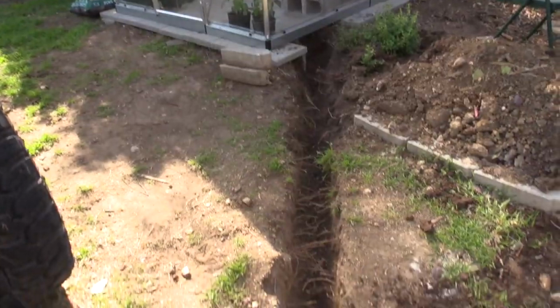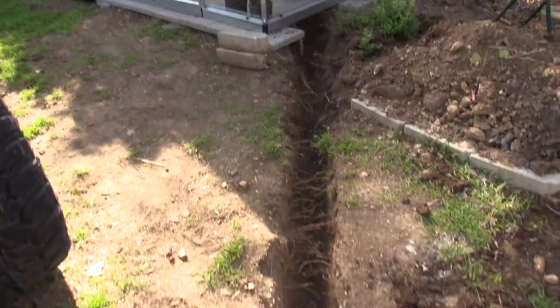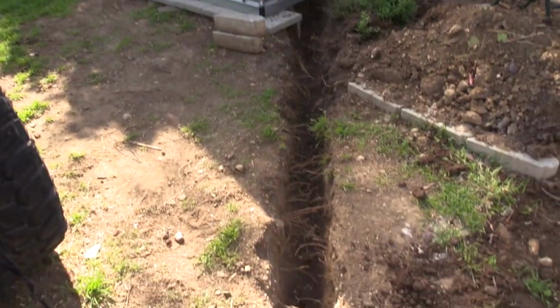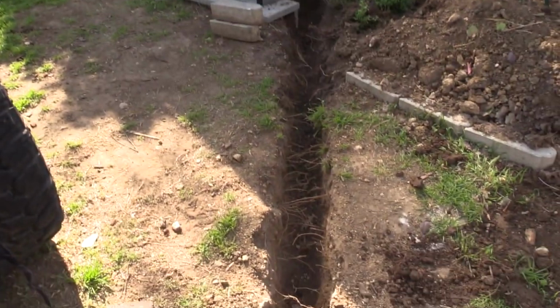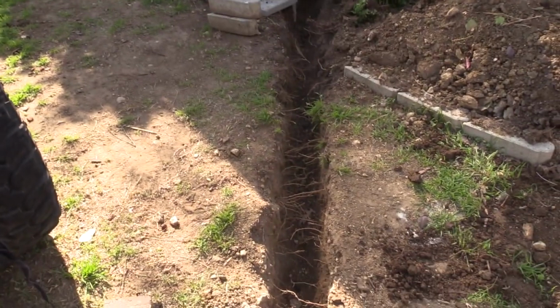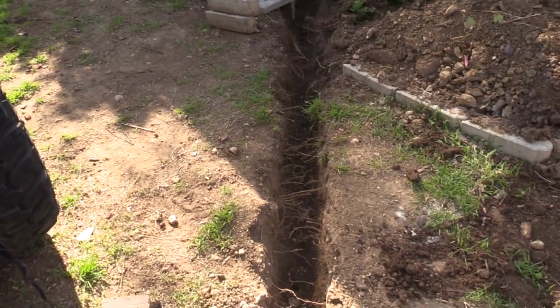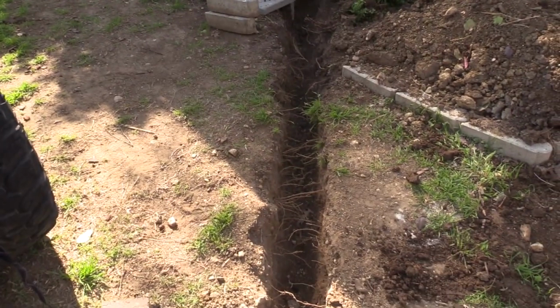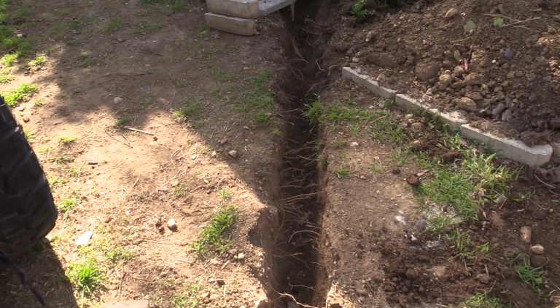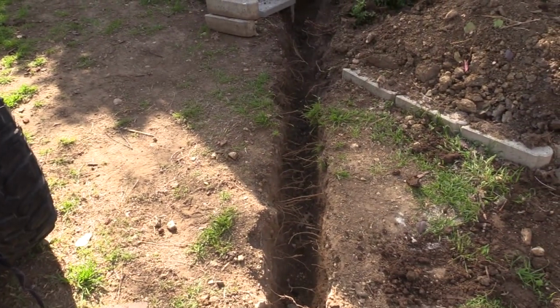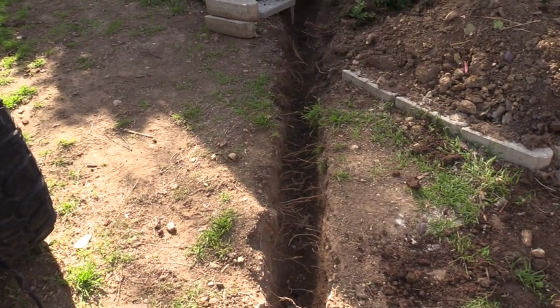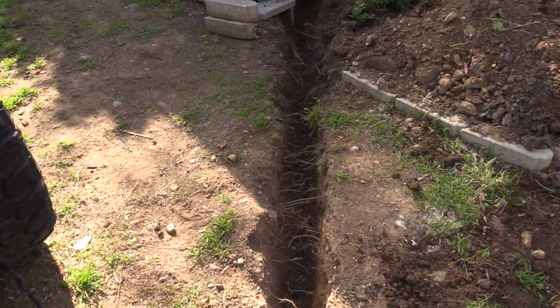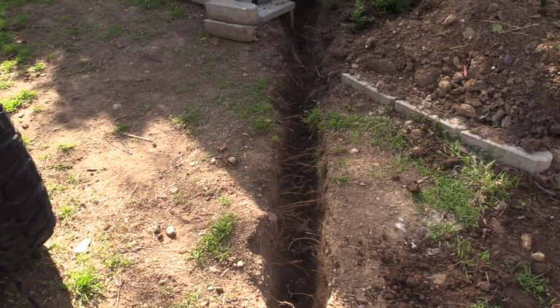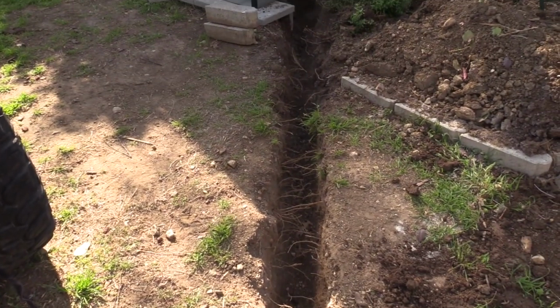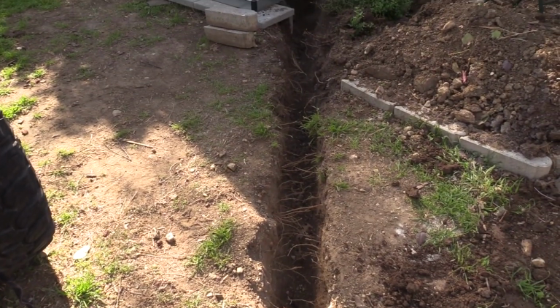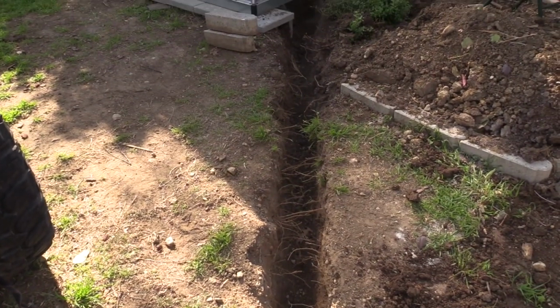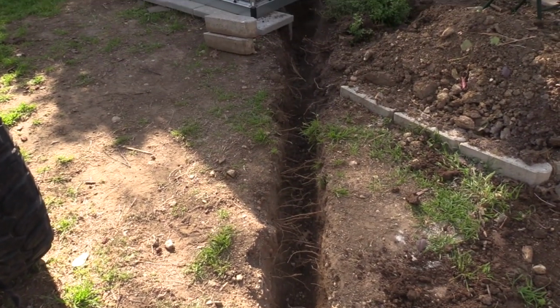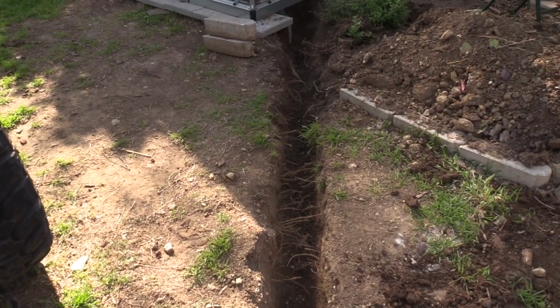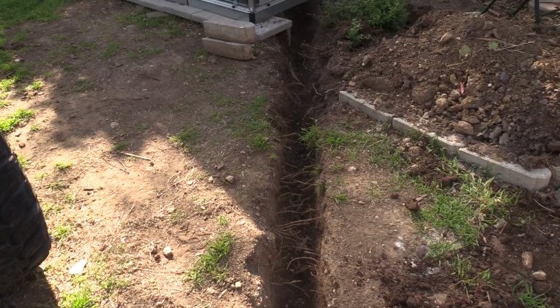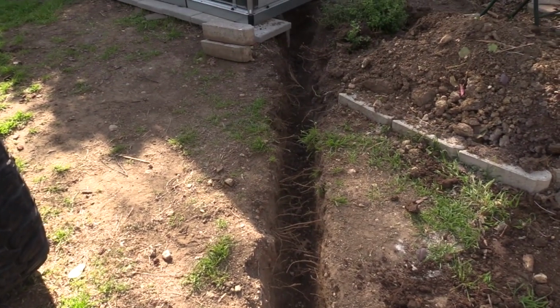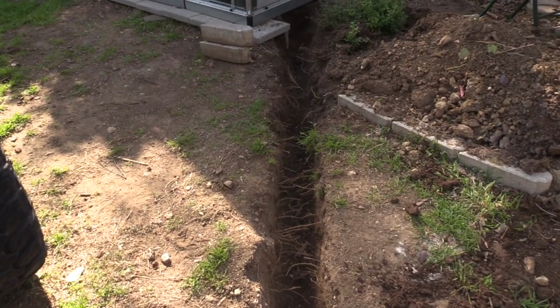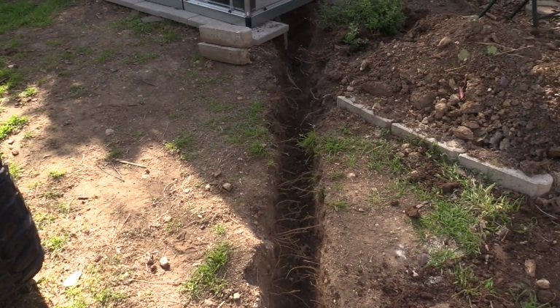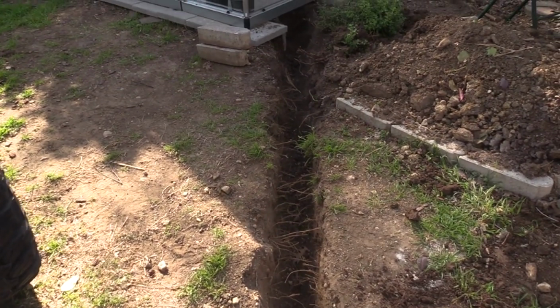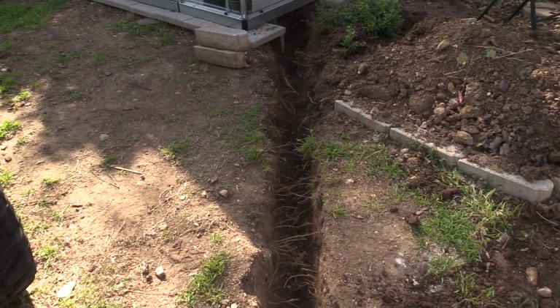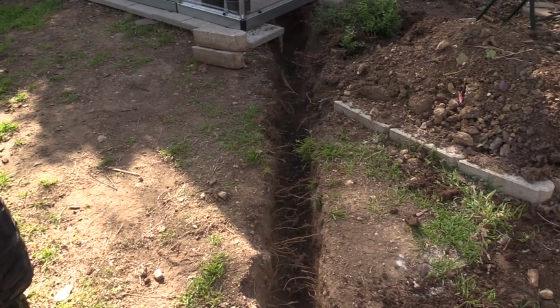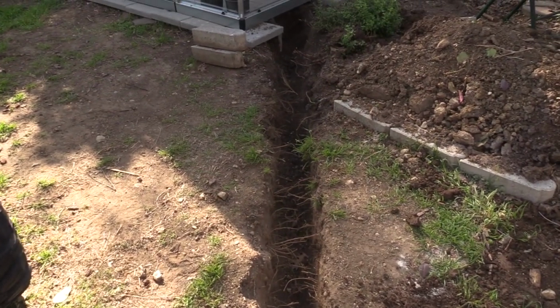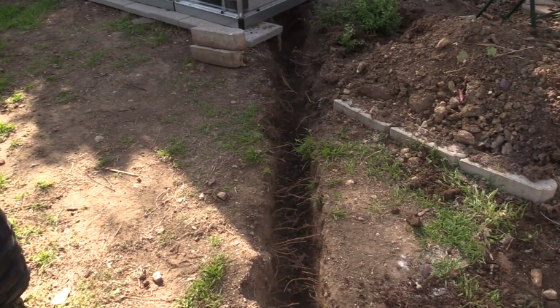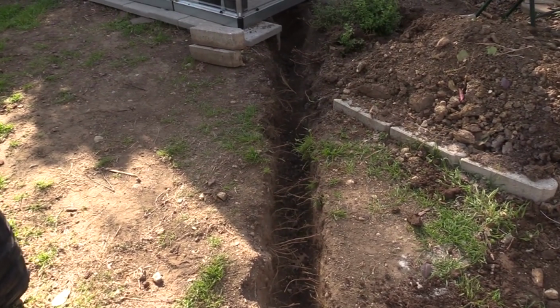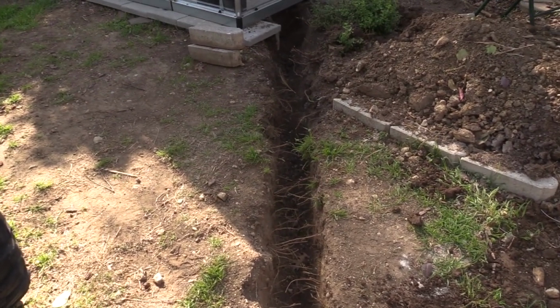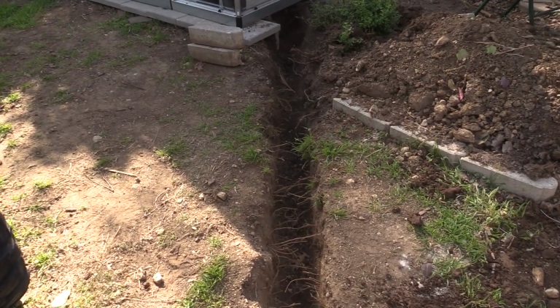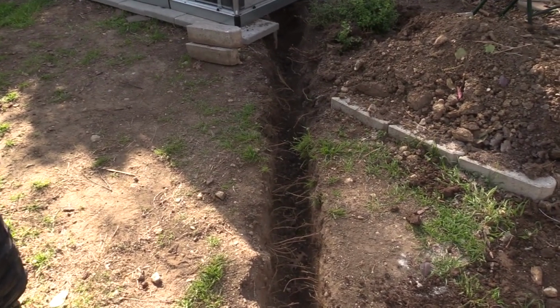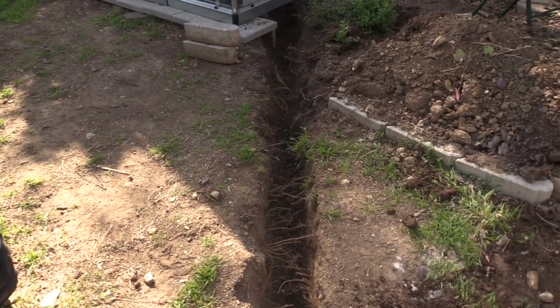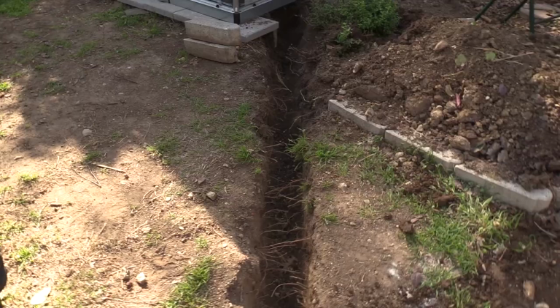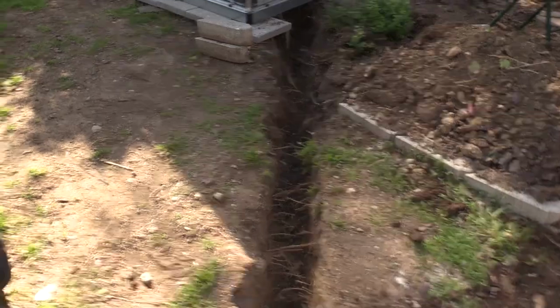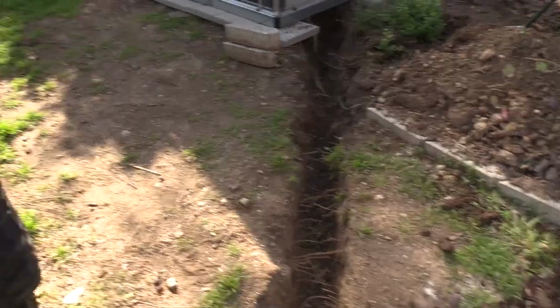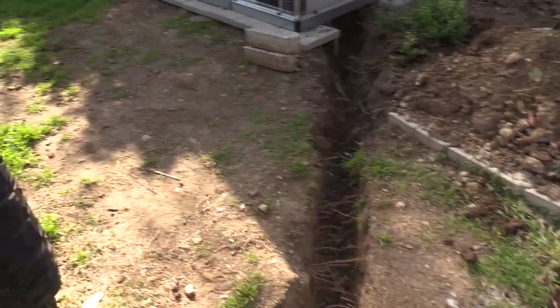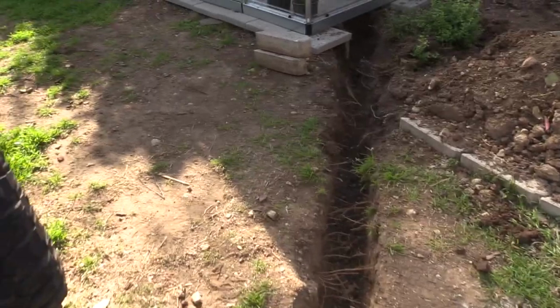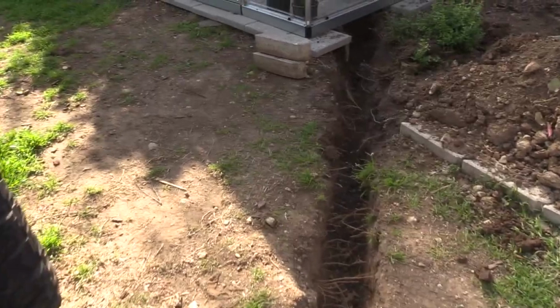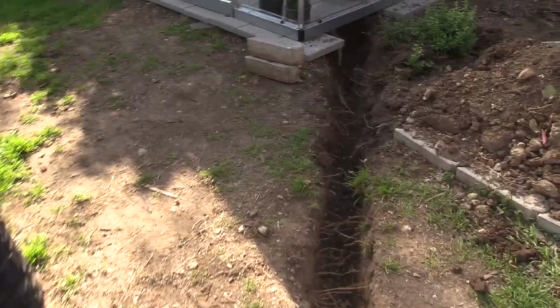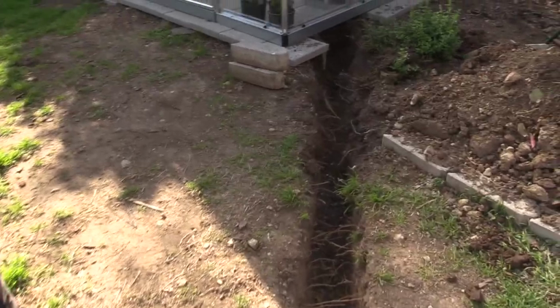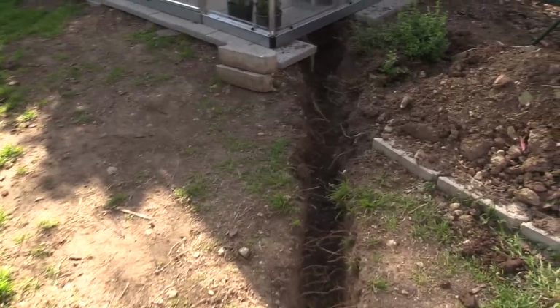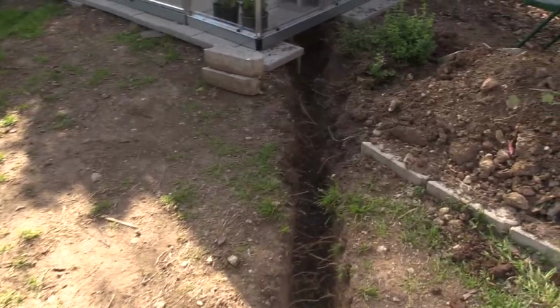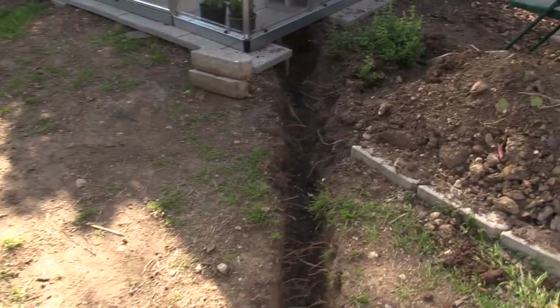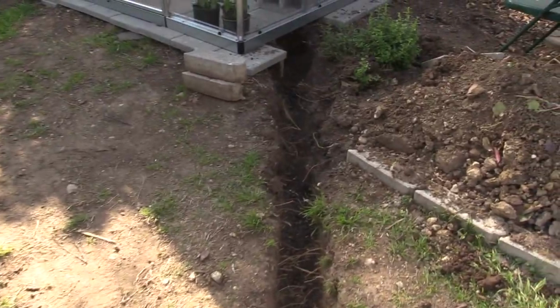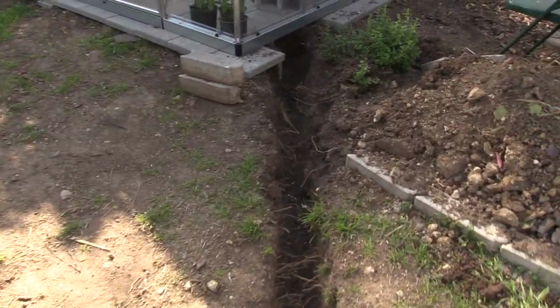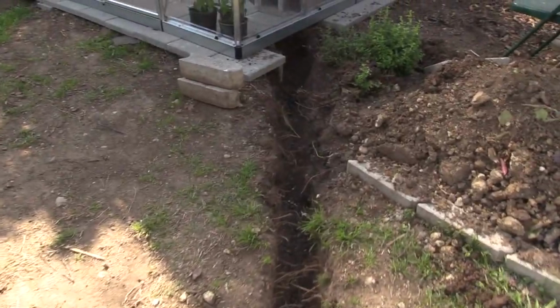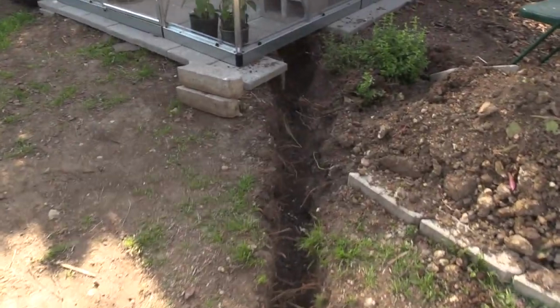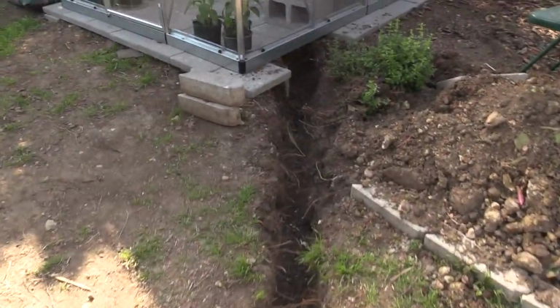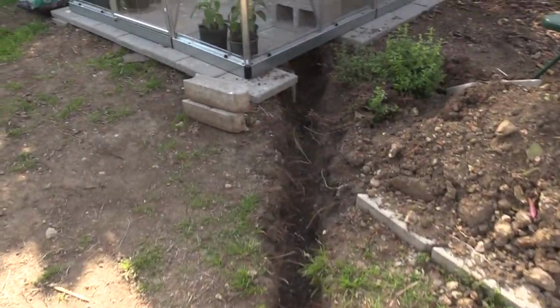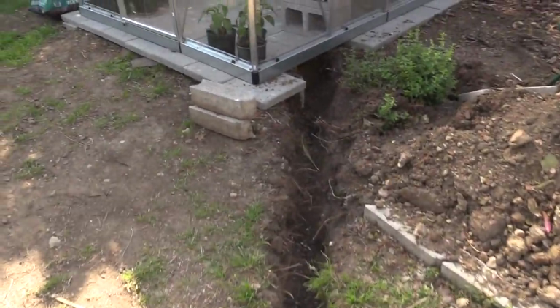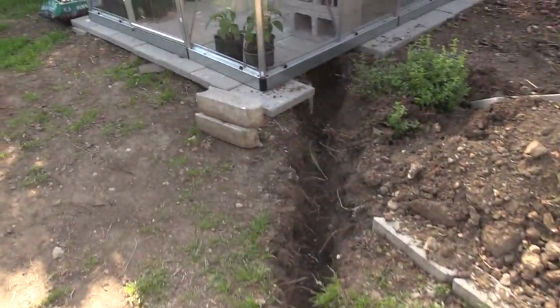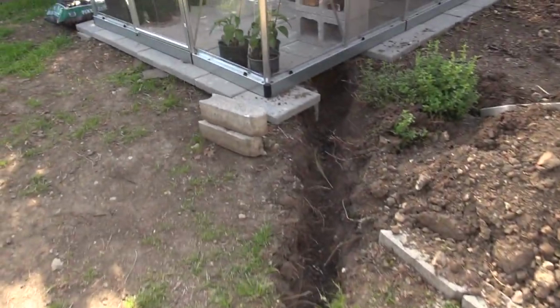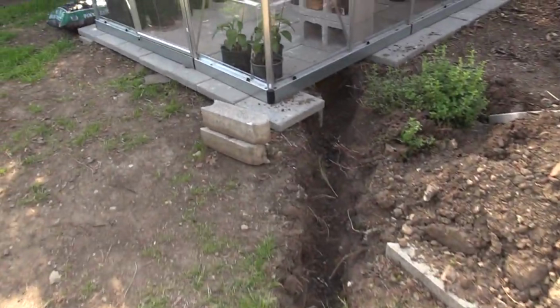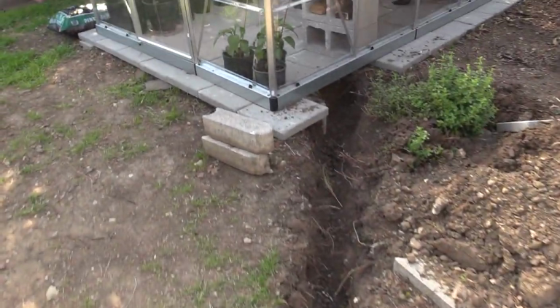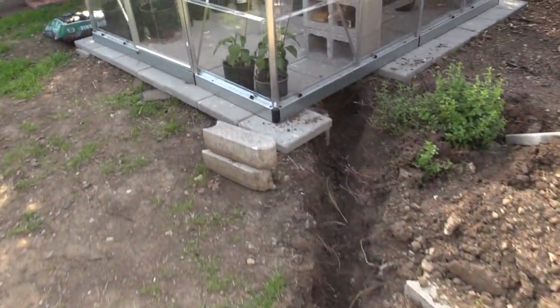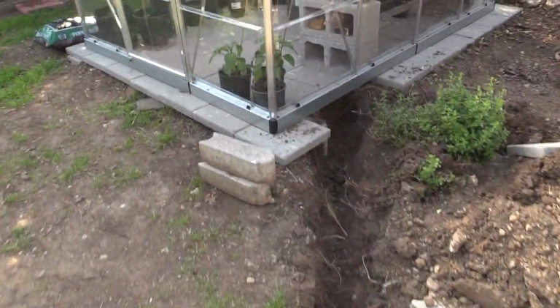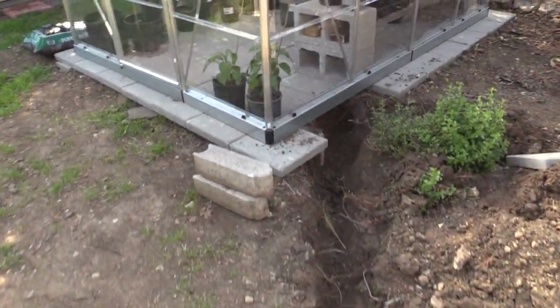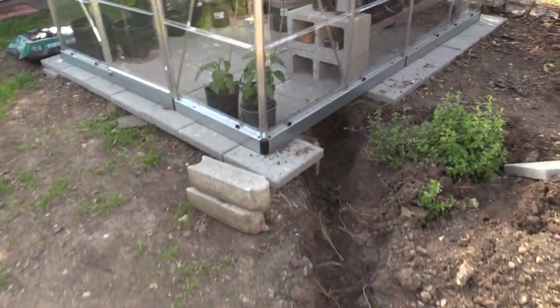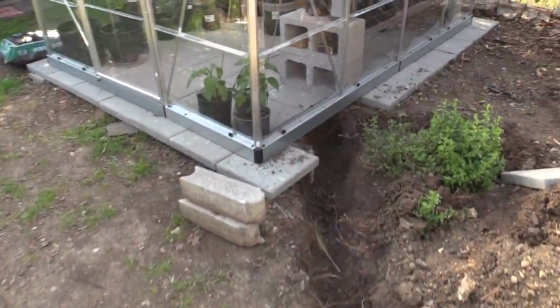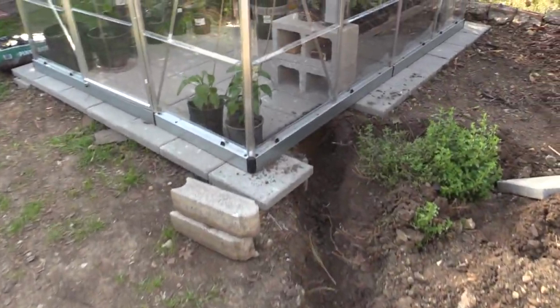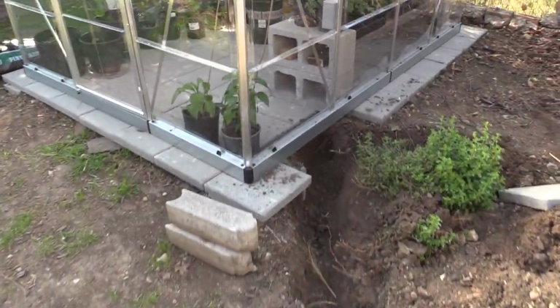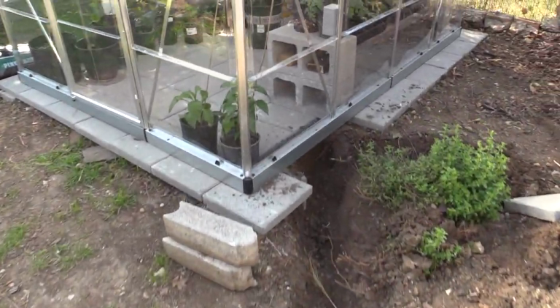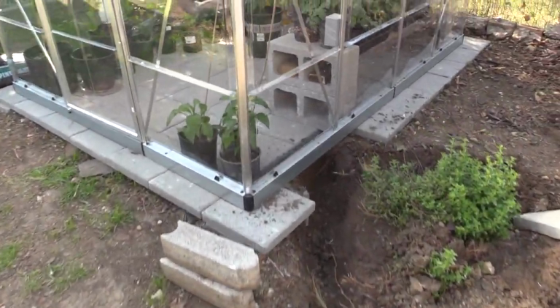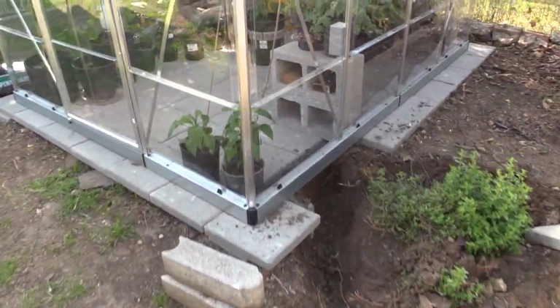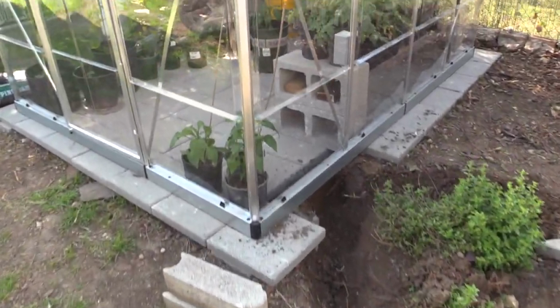The first thing we did is hand dig a pretty good sized, deep trench all the way out to the greenhouse.